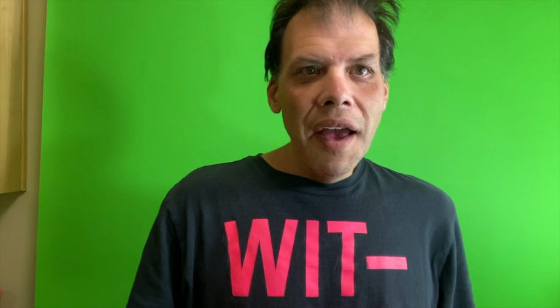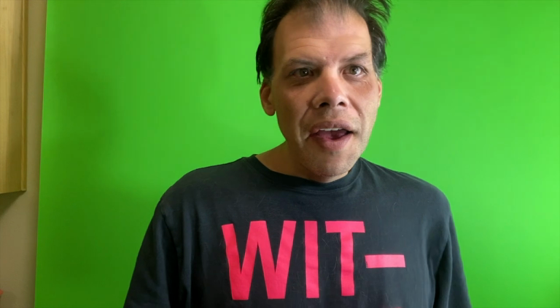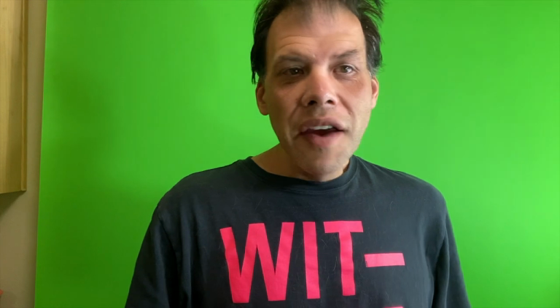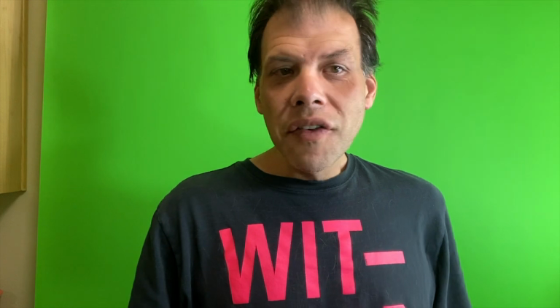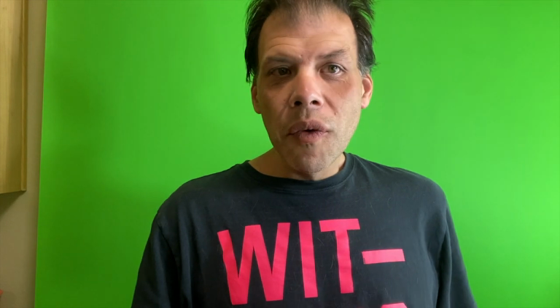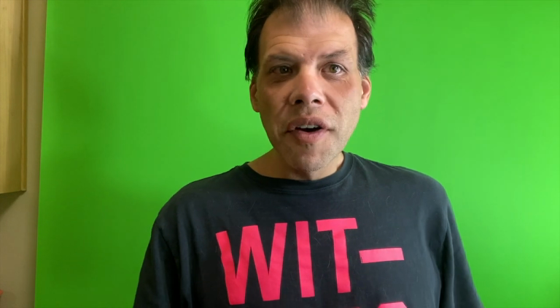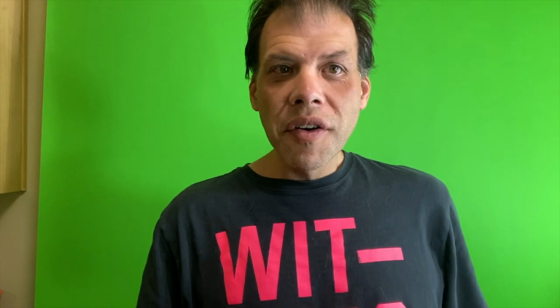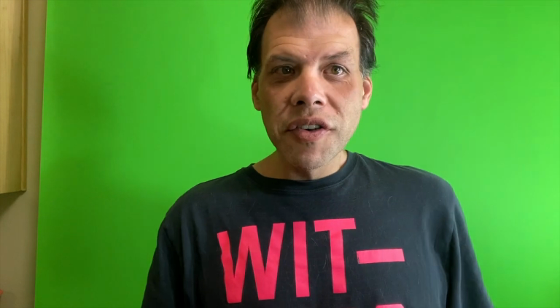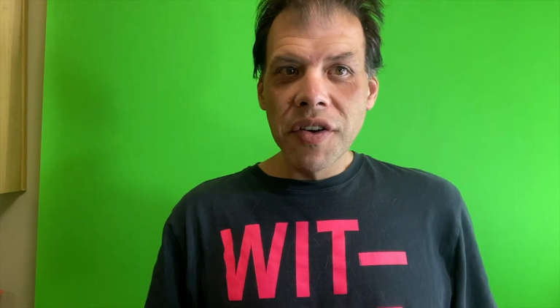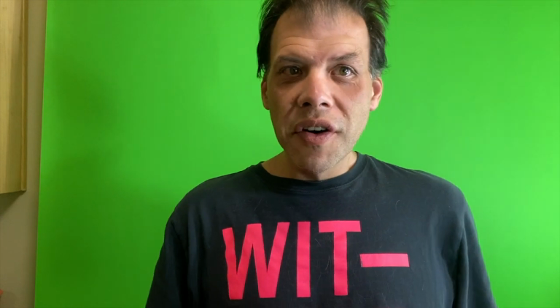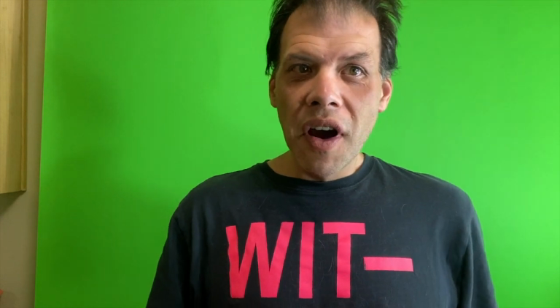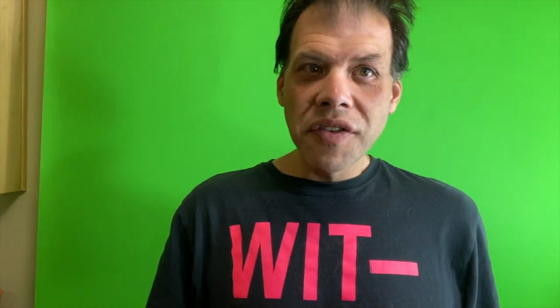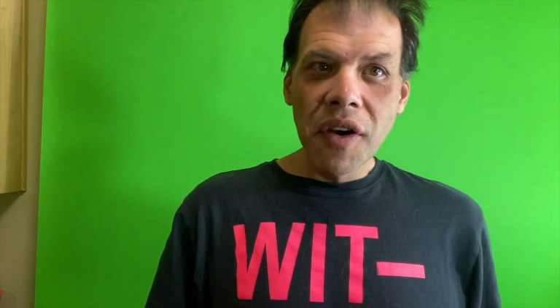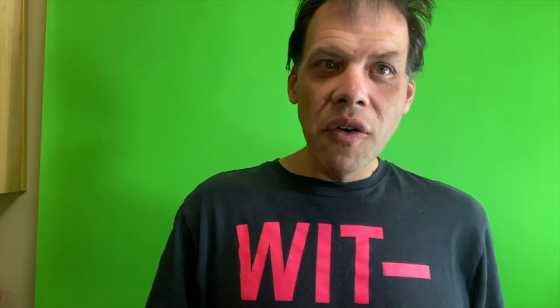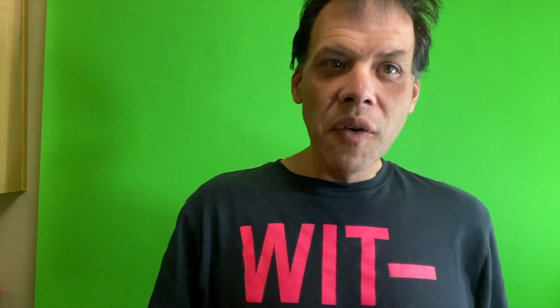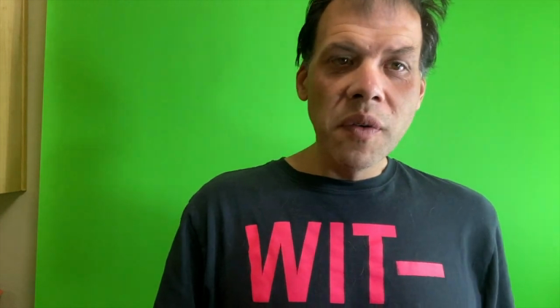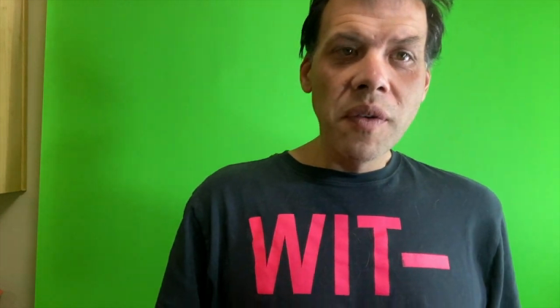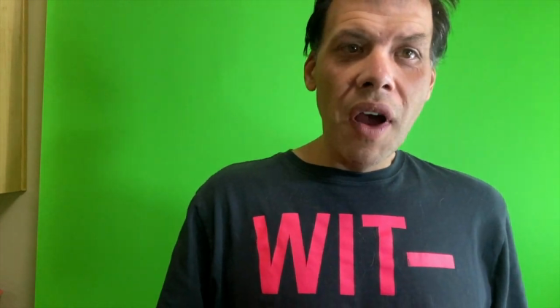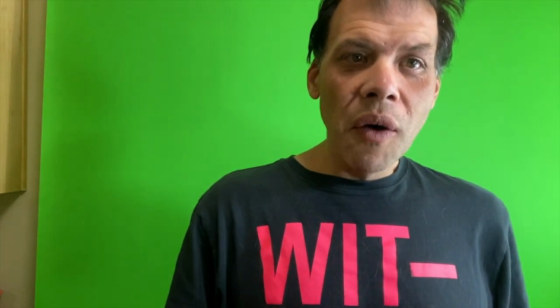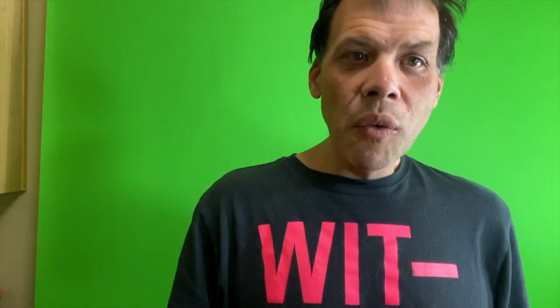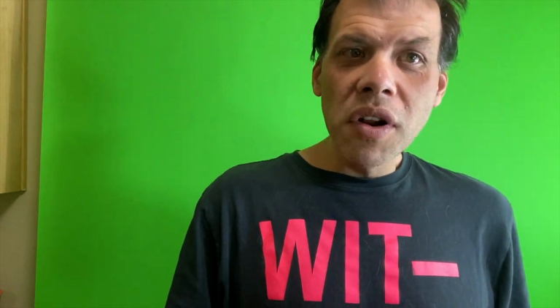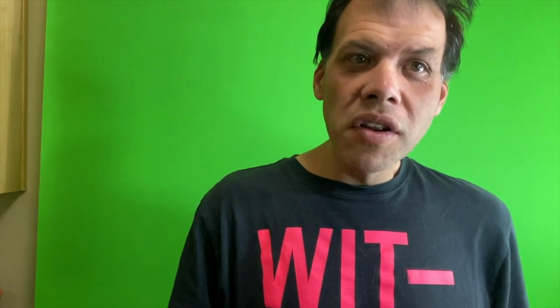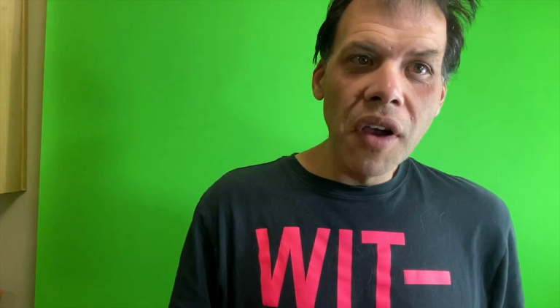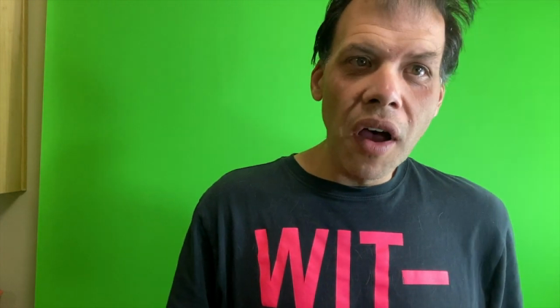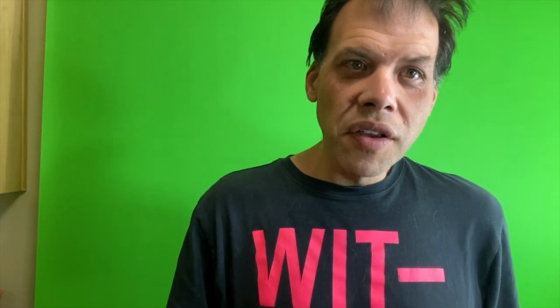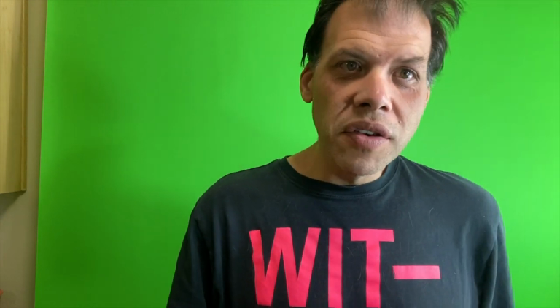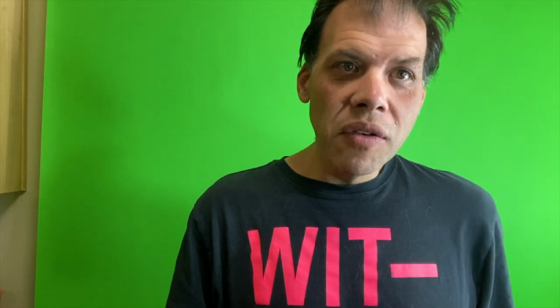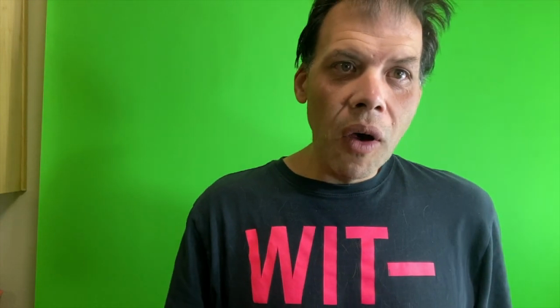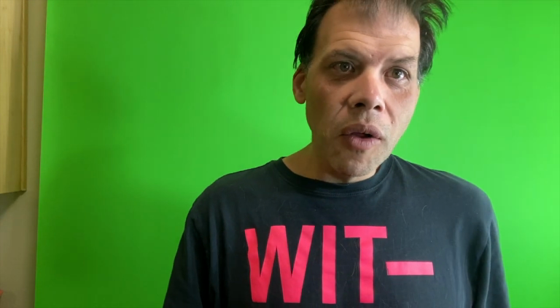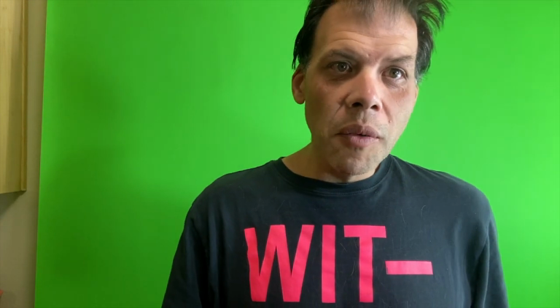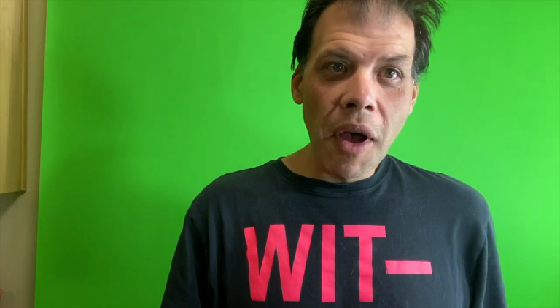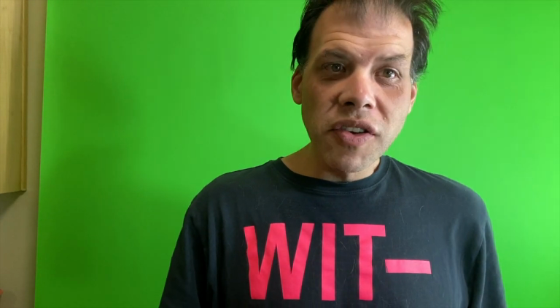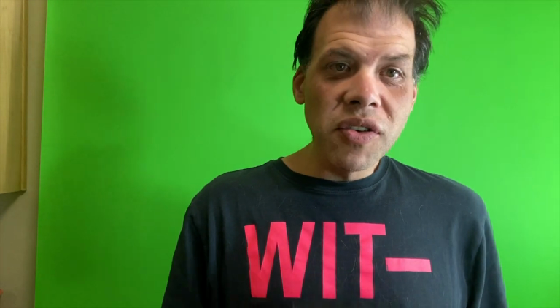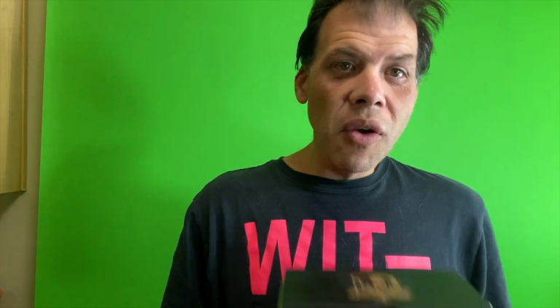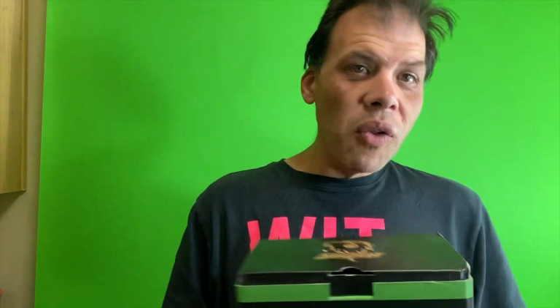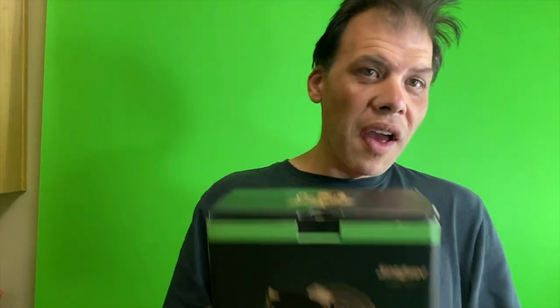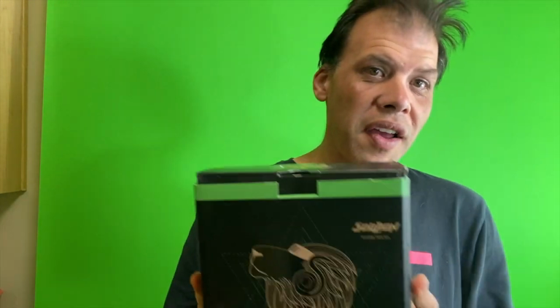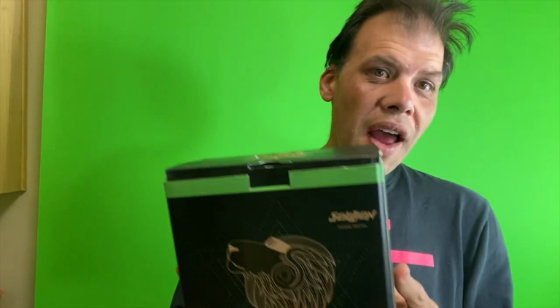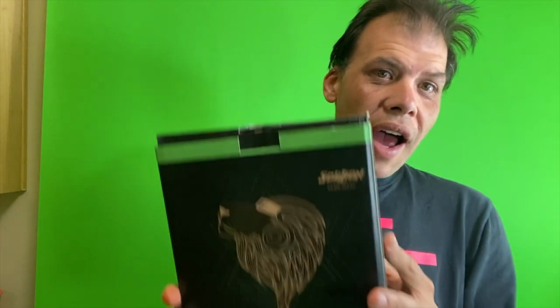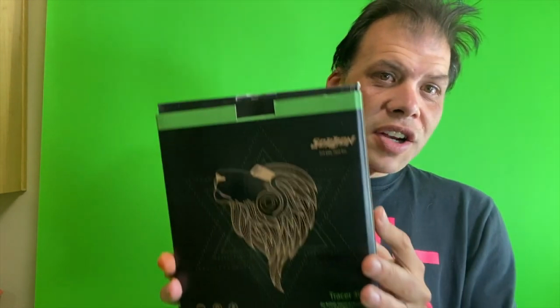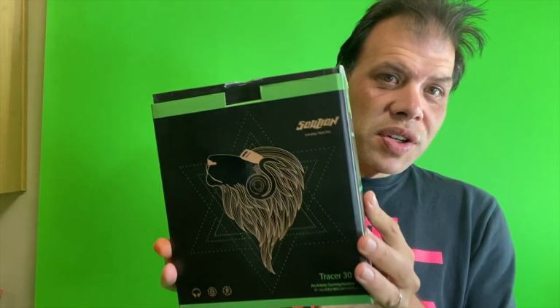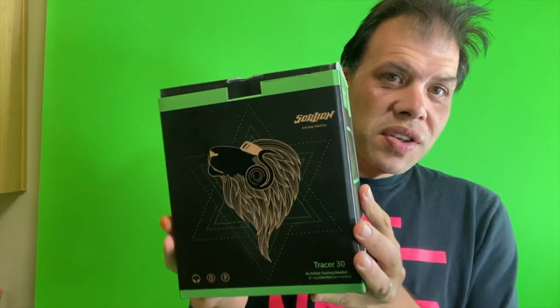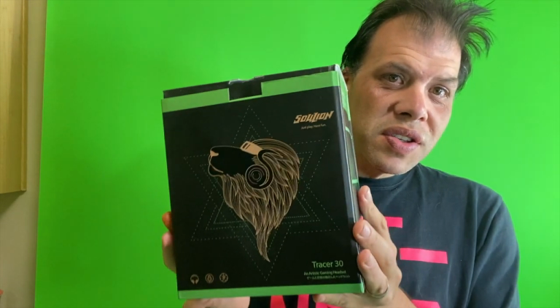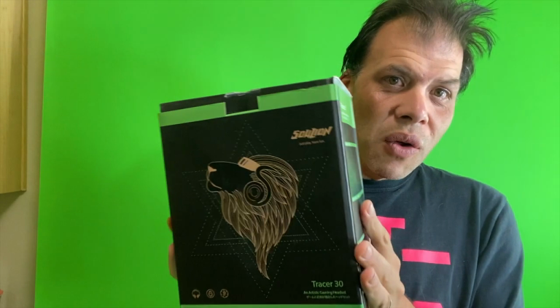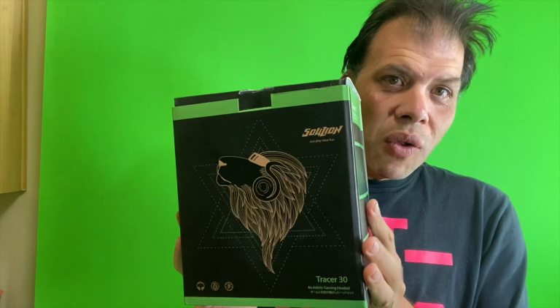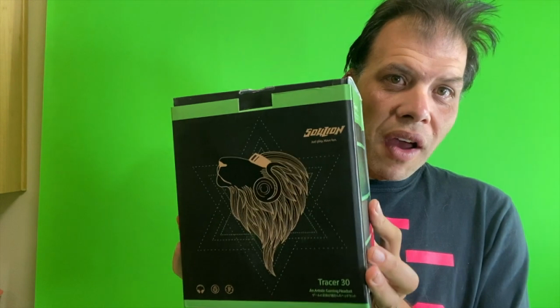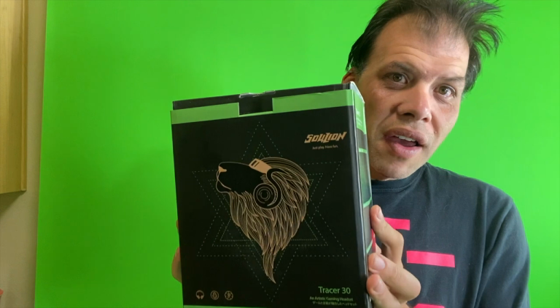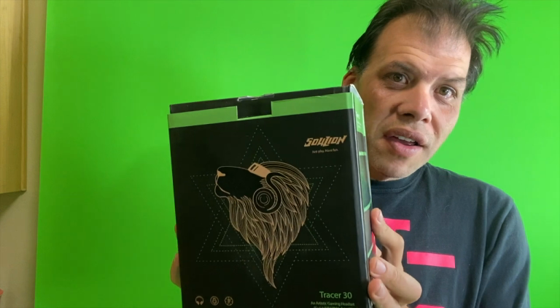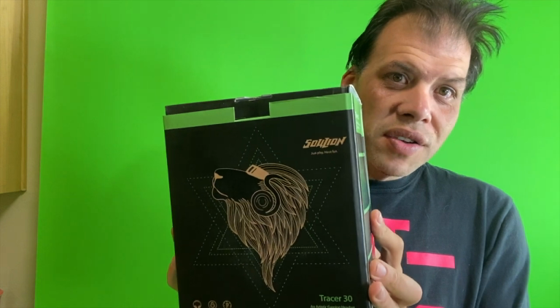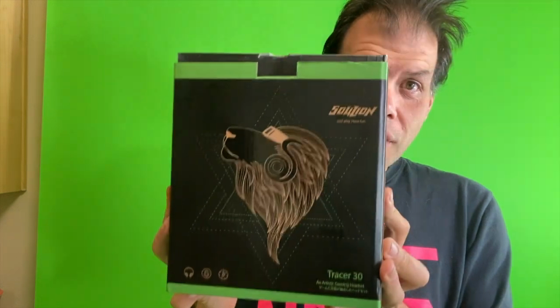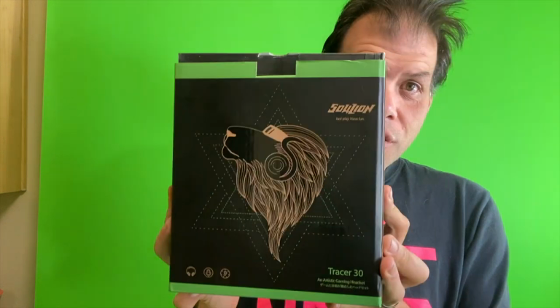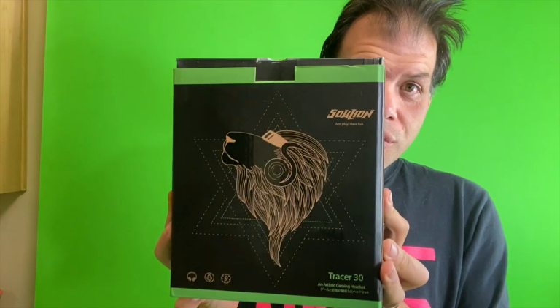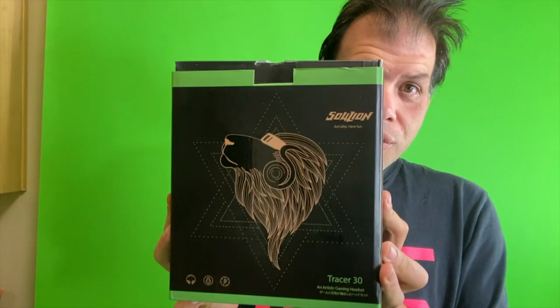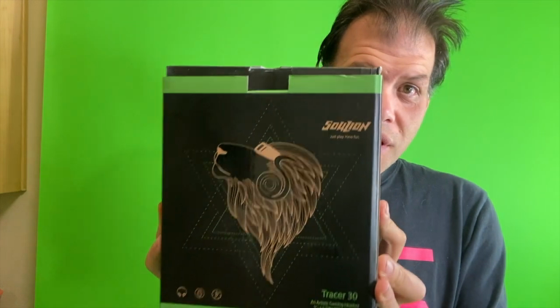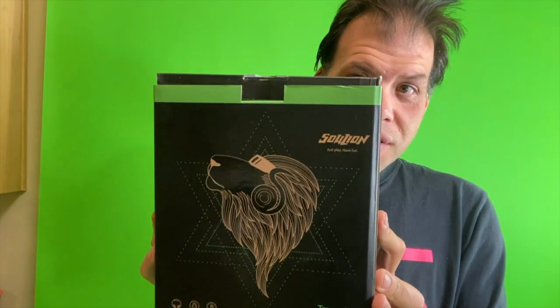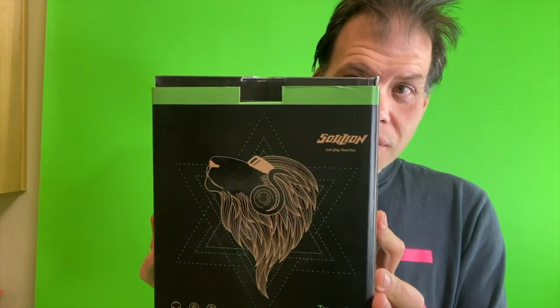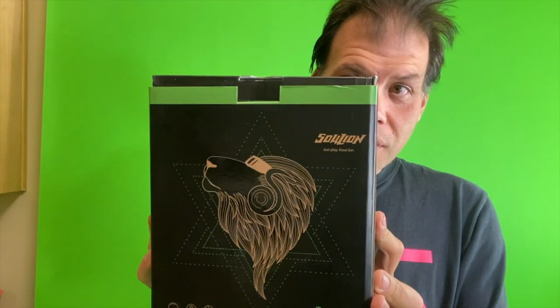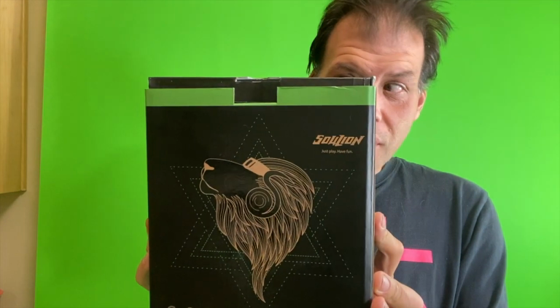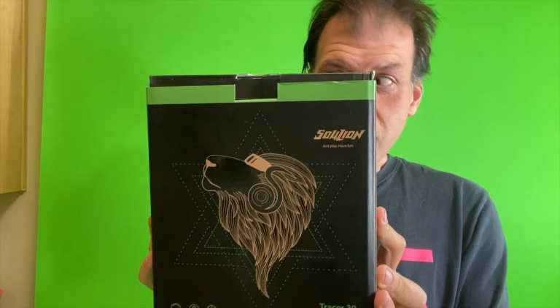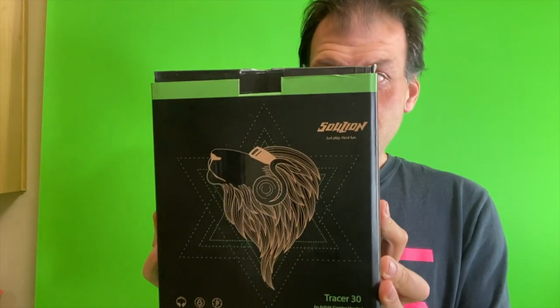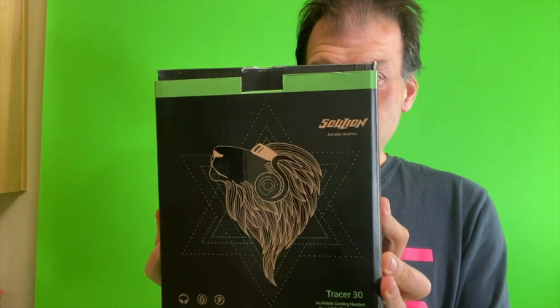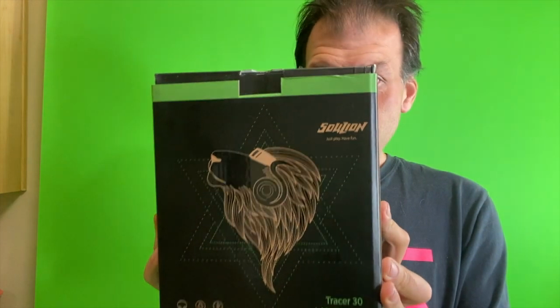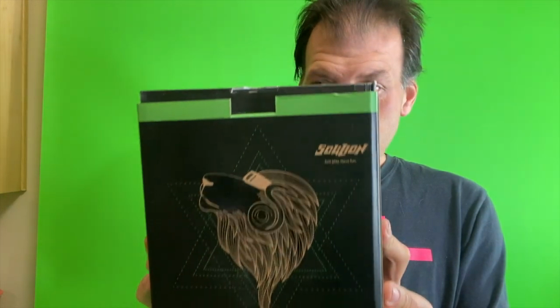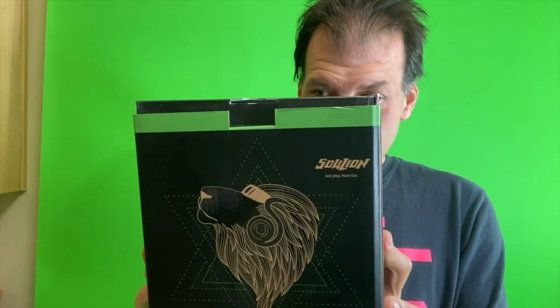Hey everyone, Chris here. How's it going? I wanted to talk to you all about Soul Lion — specifically, Soul Lion's Tracer 30.